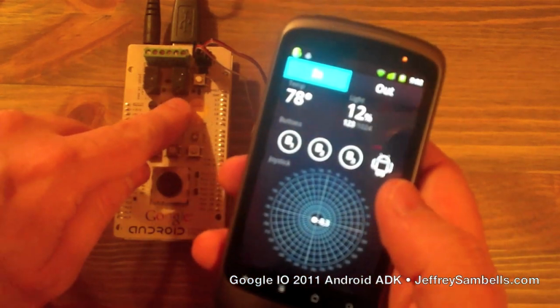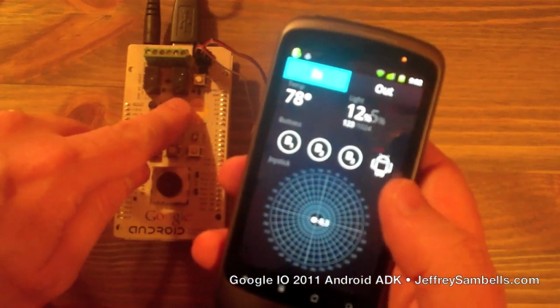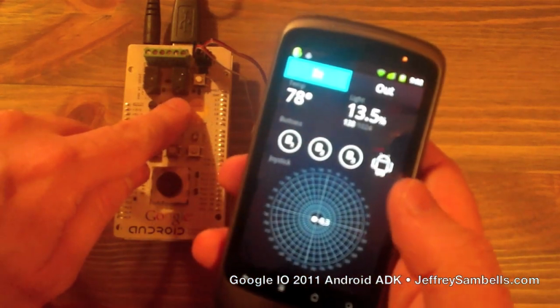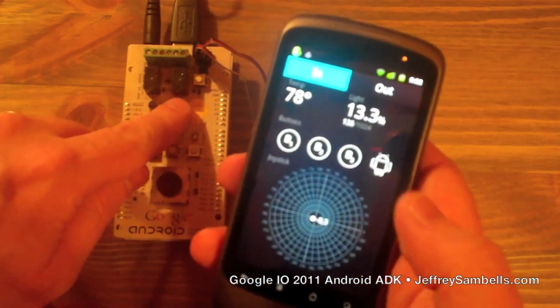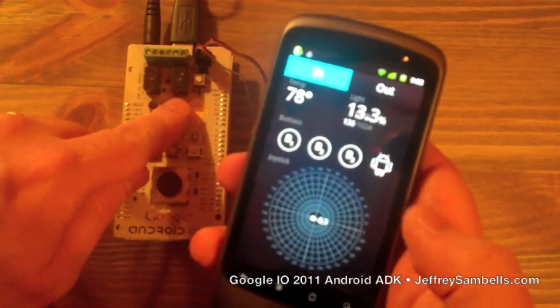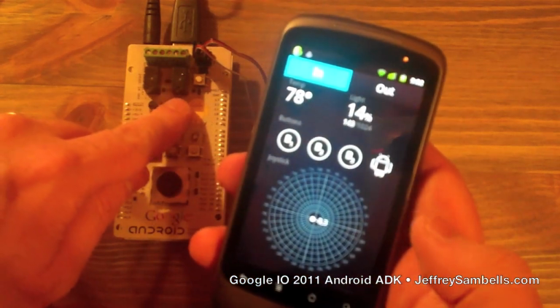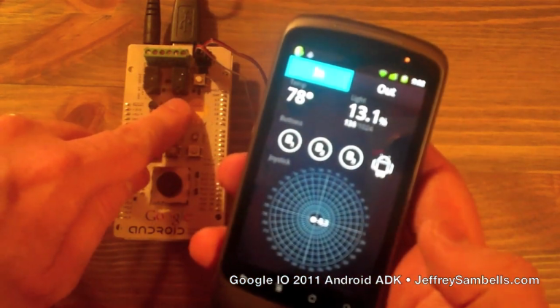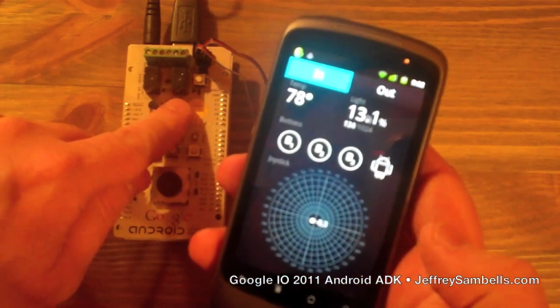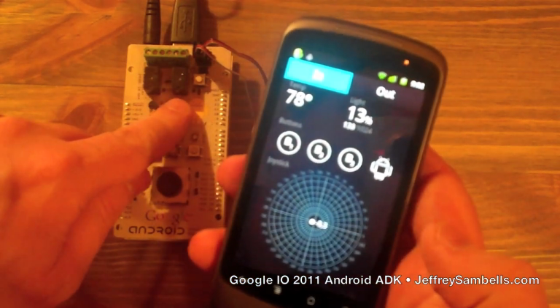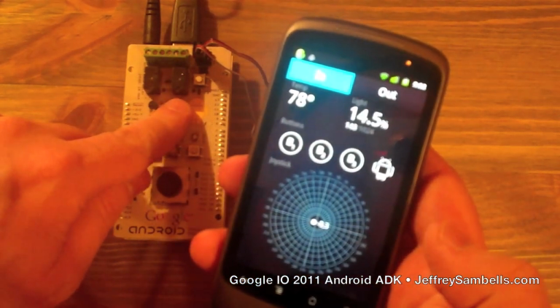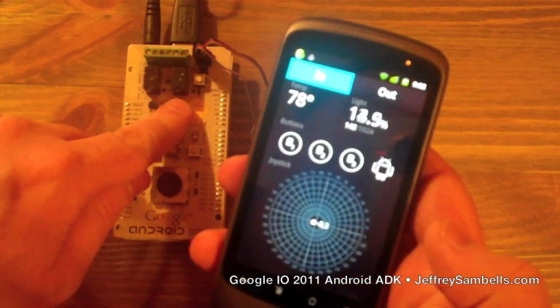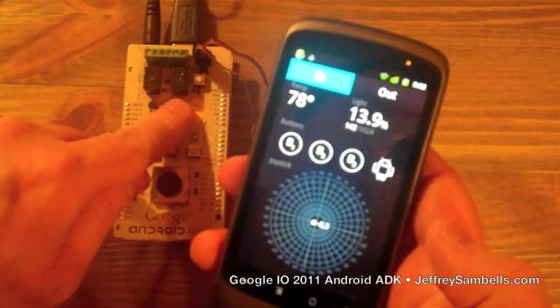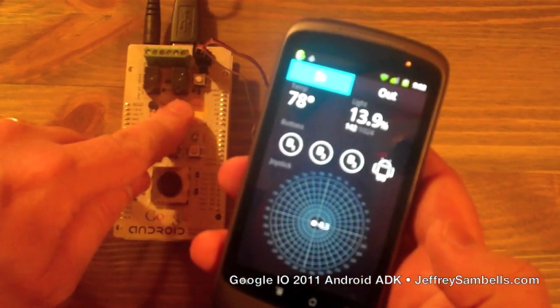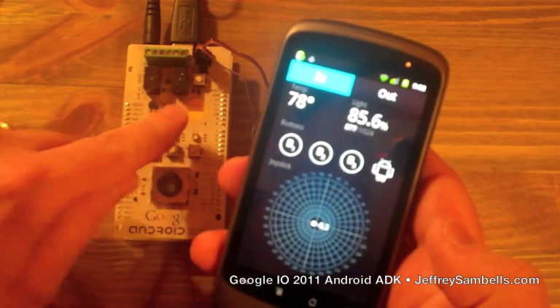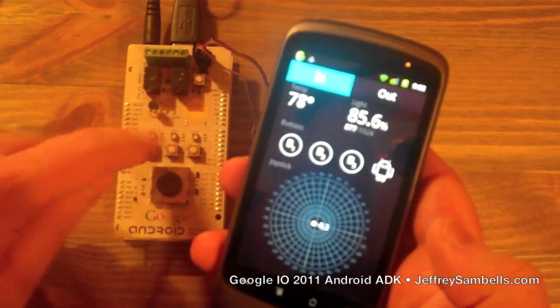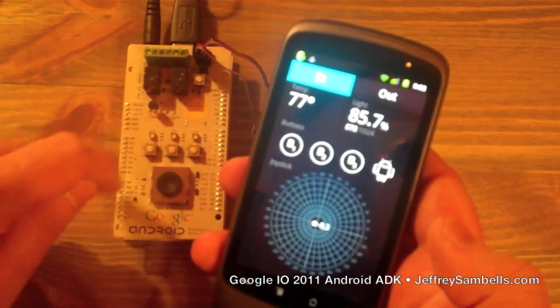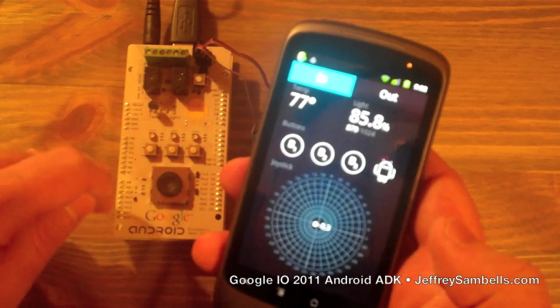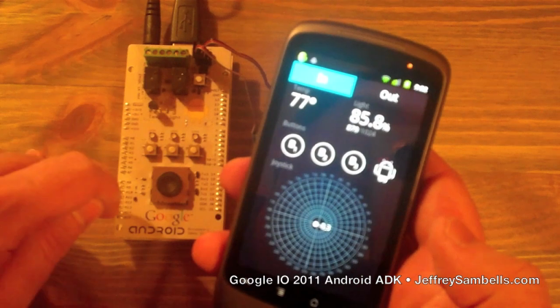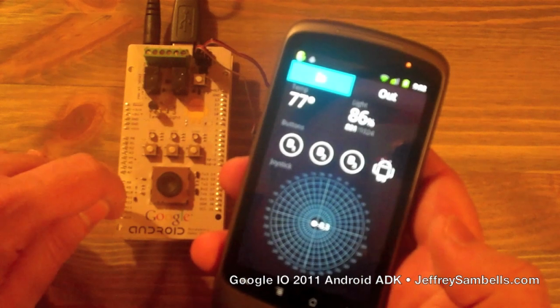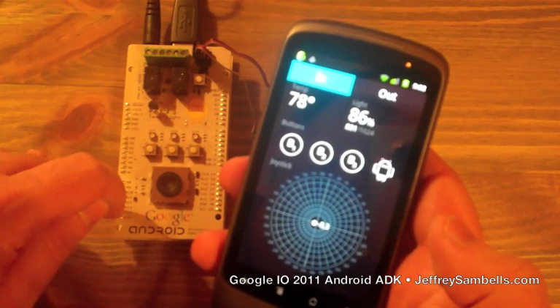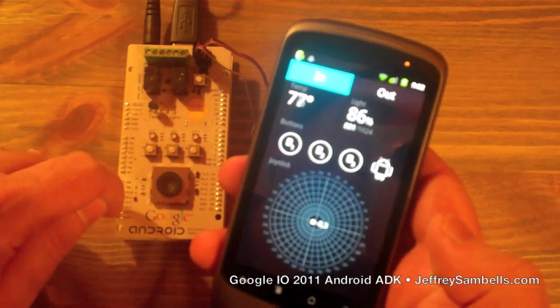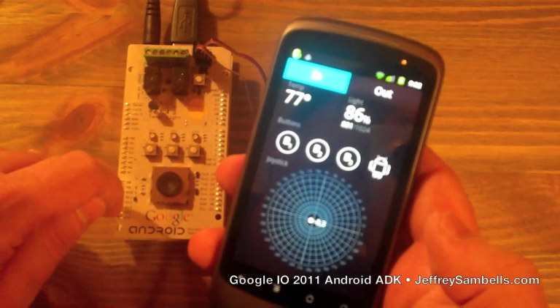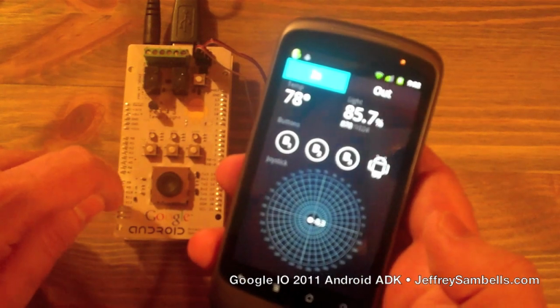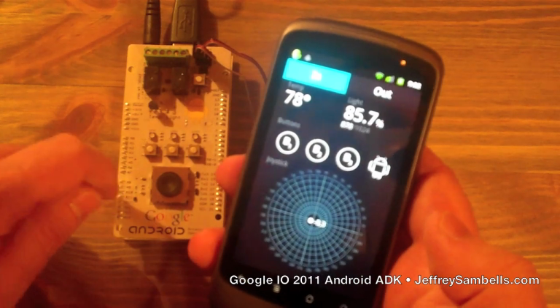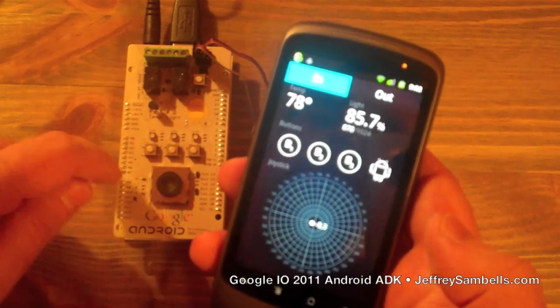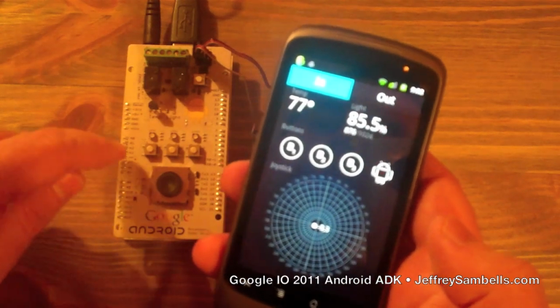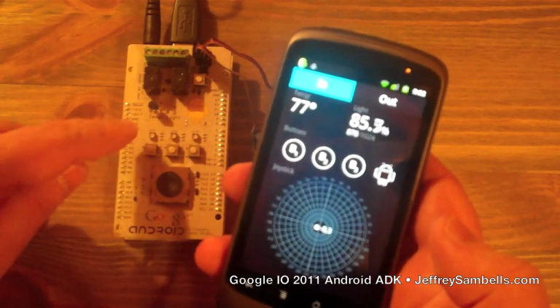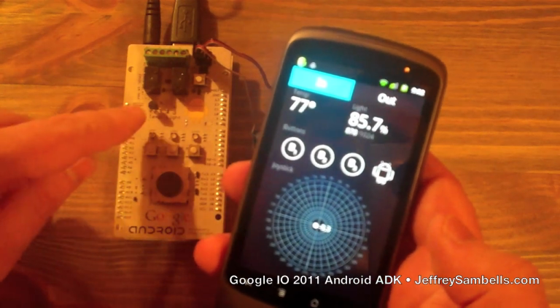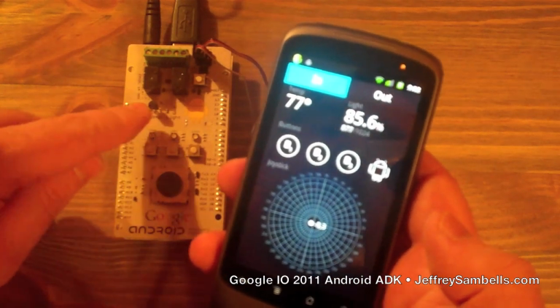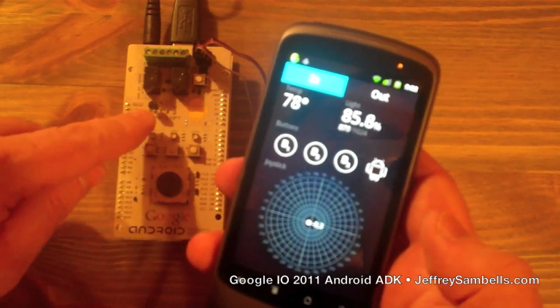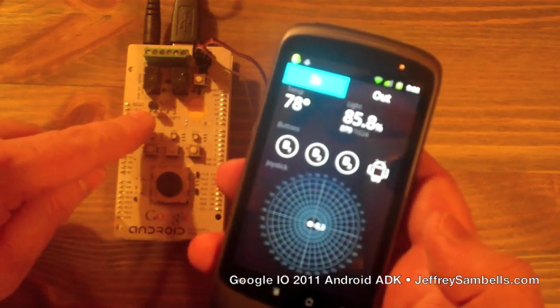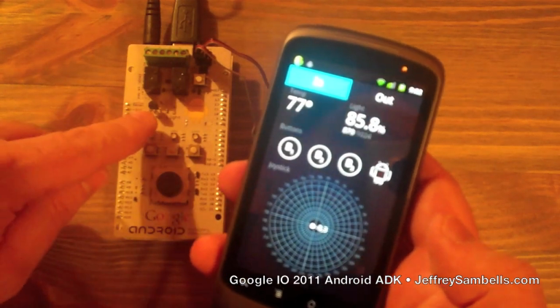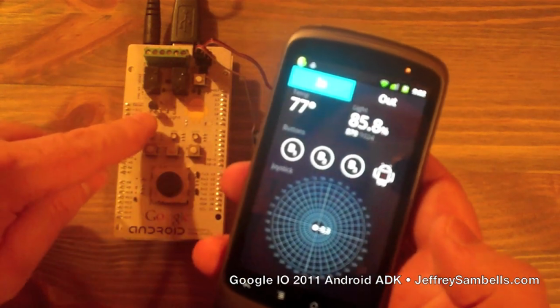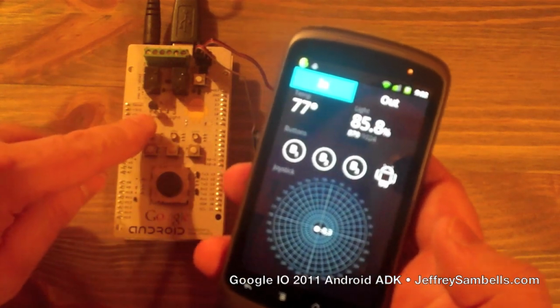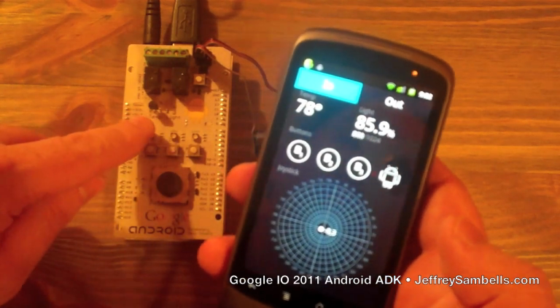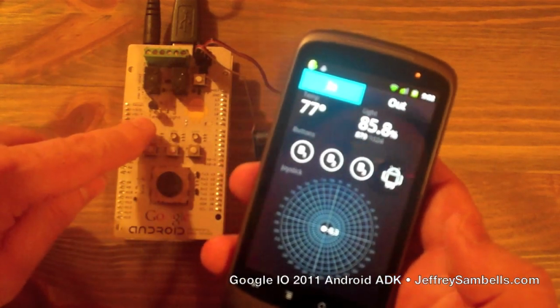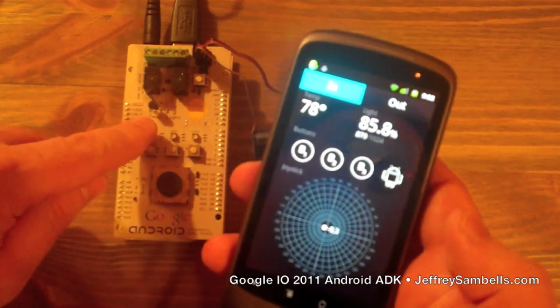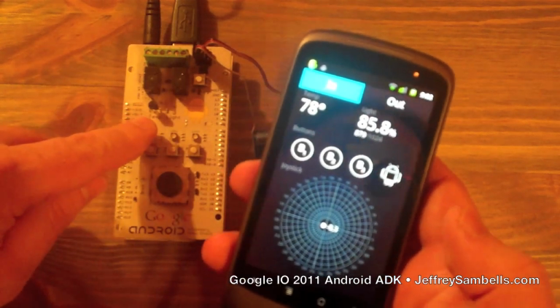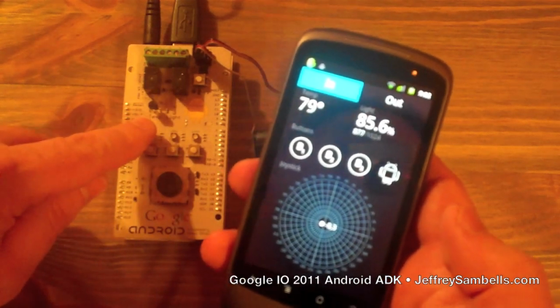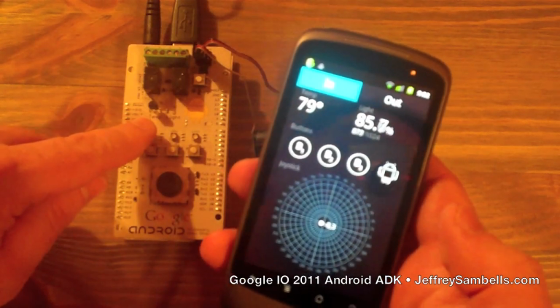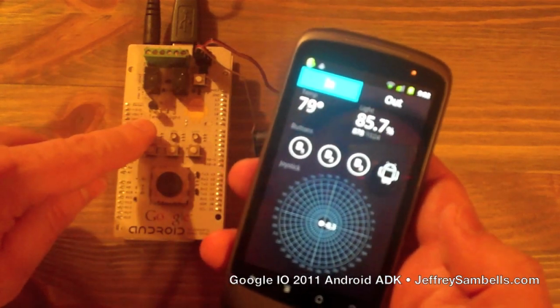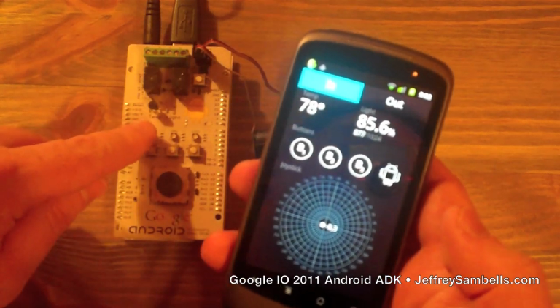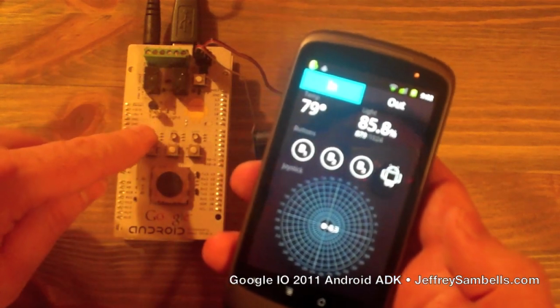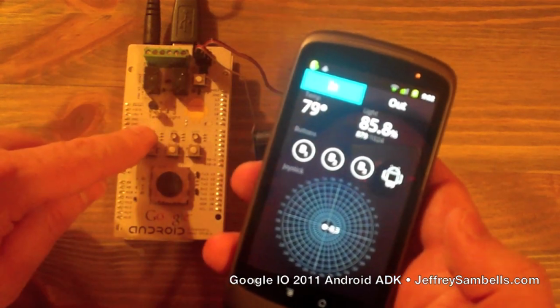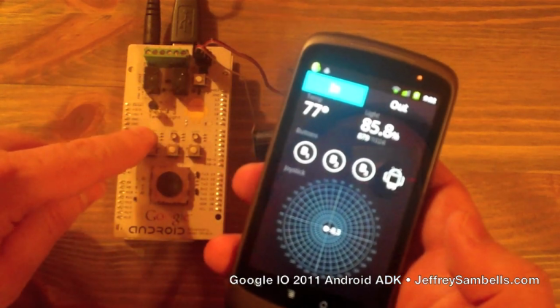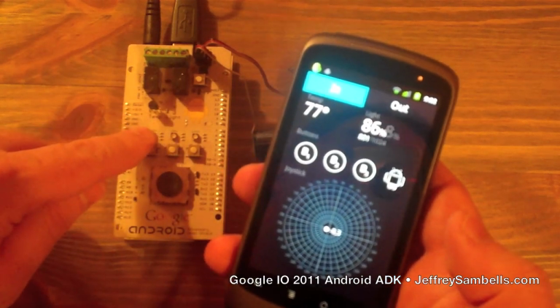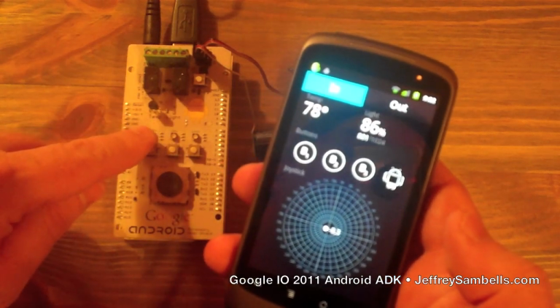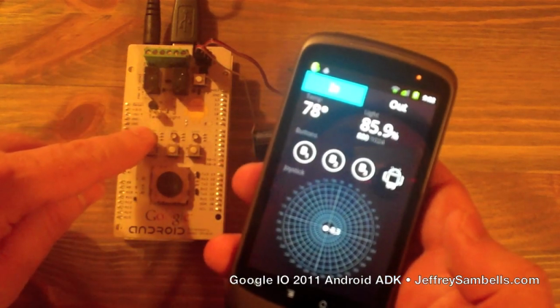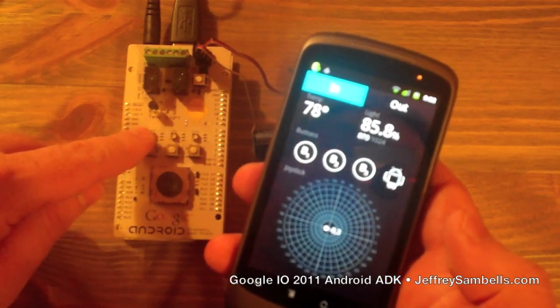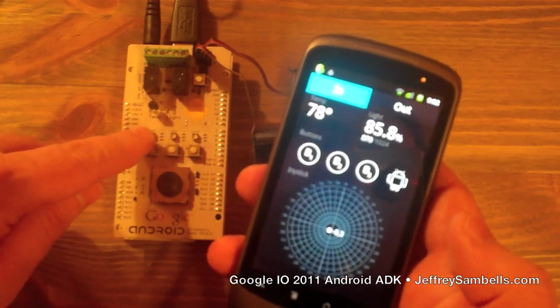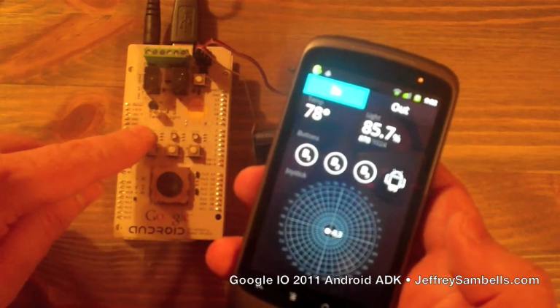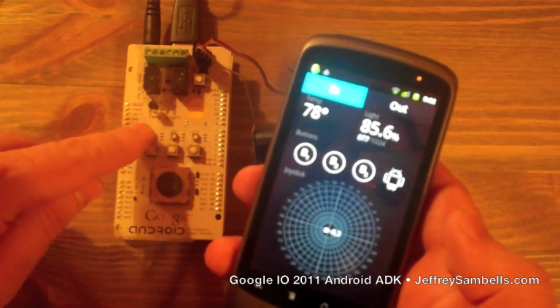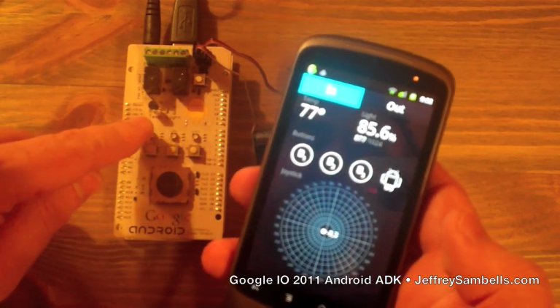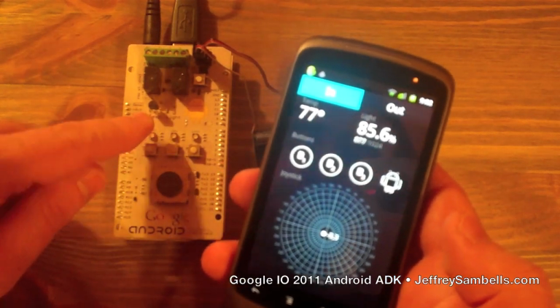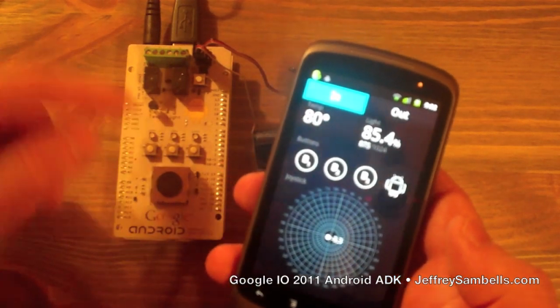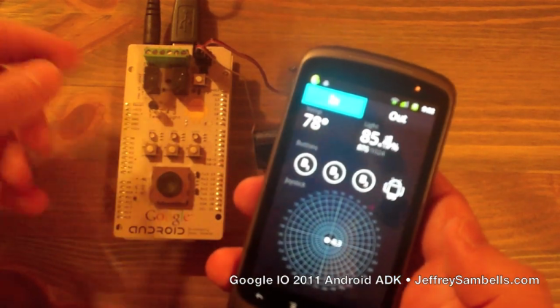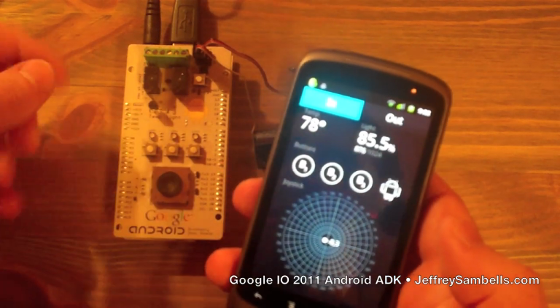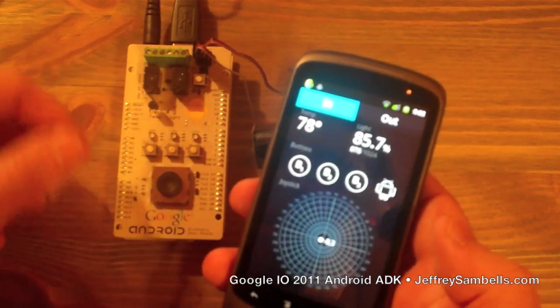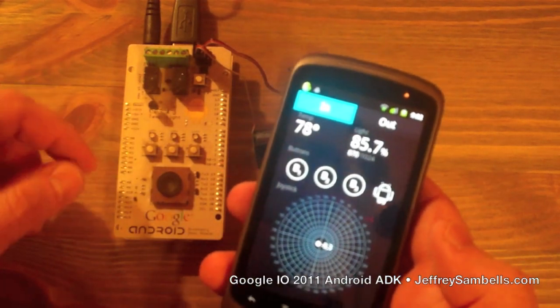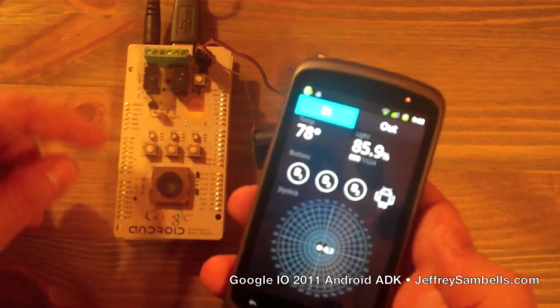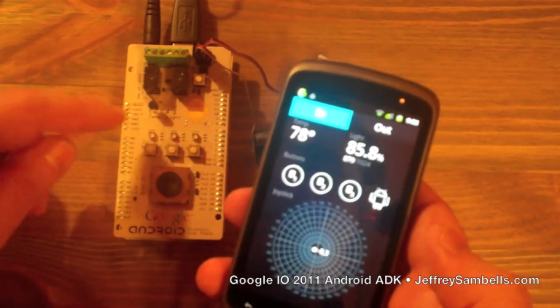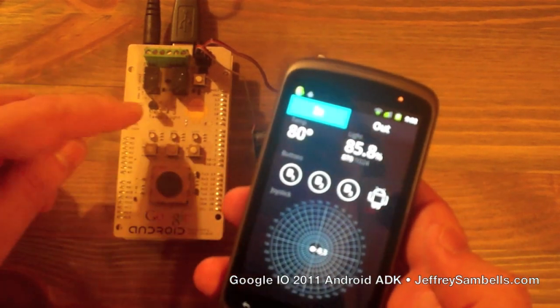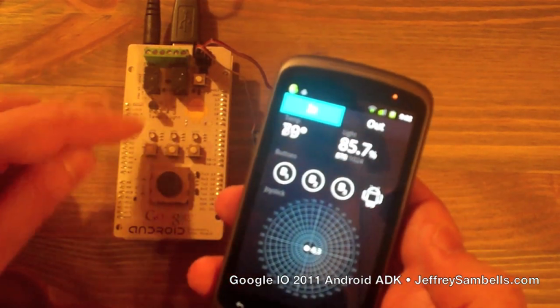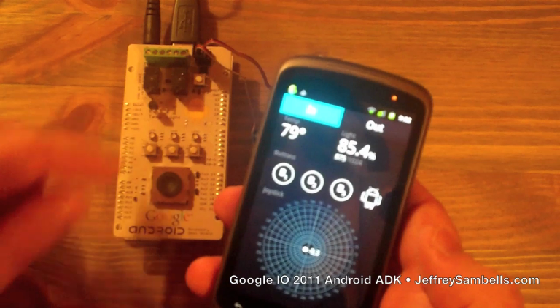Not much light there — lots of light. And then the temperature, which is about 78, 79 degrees in my house right now.